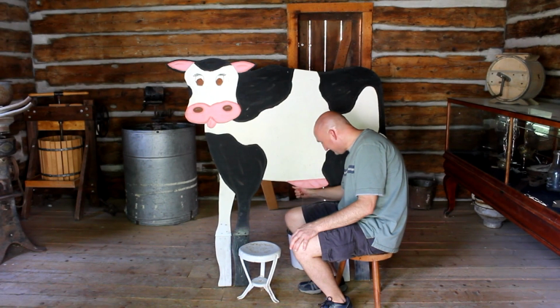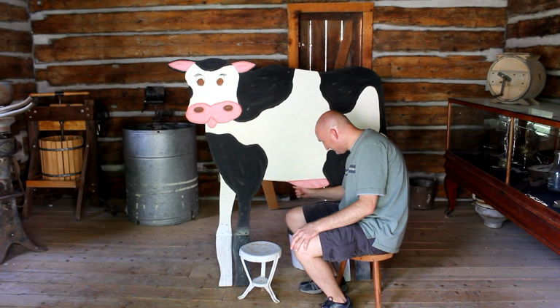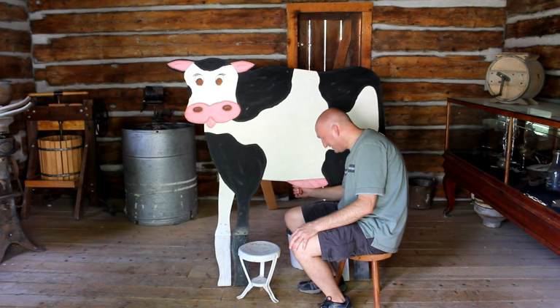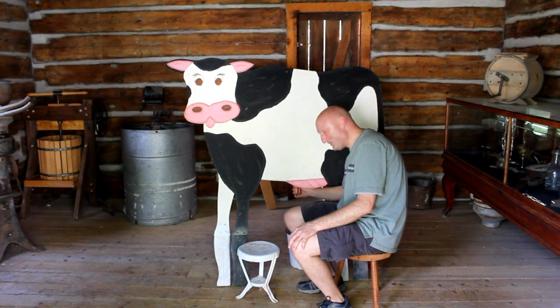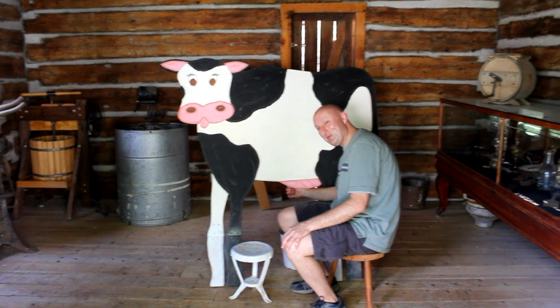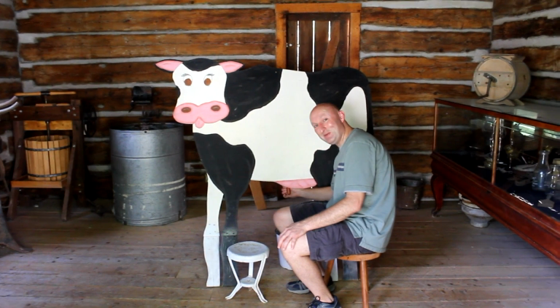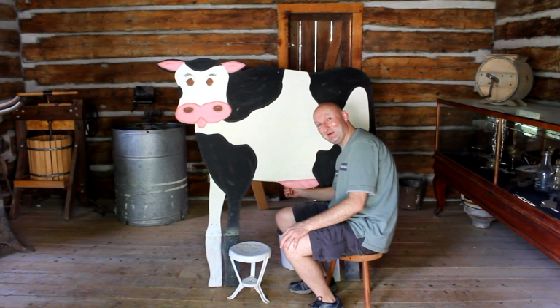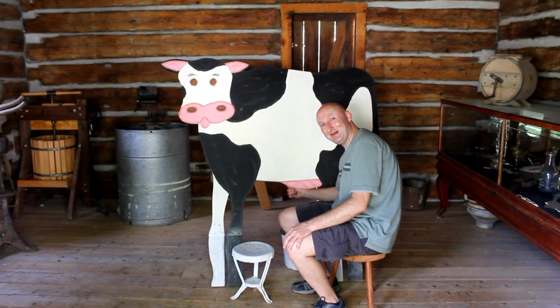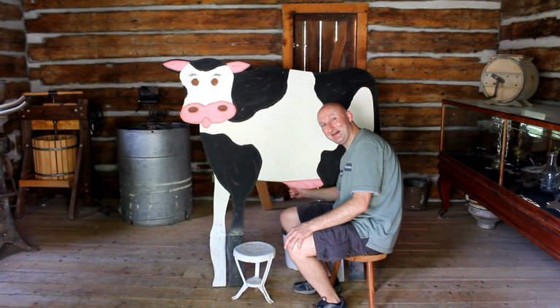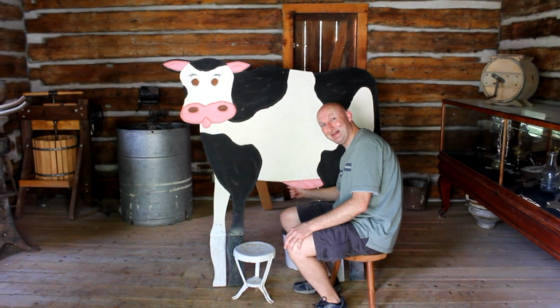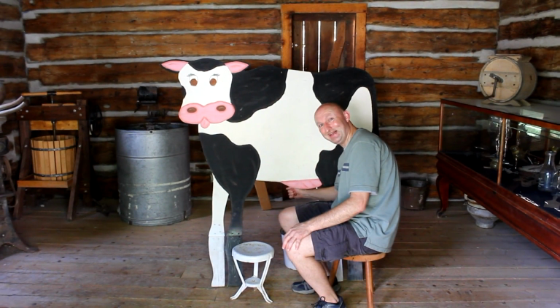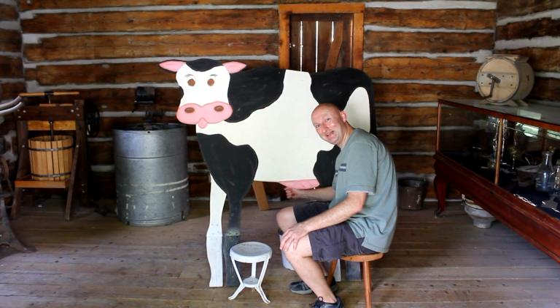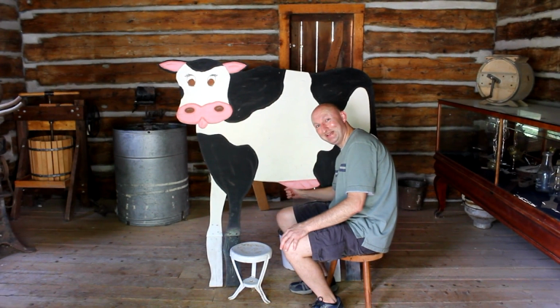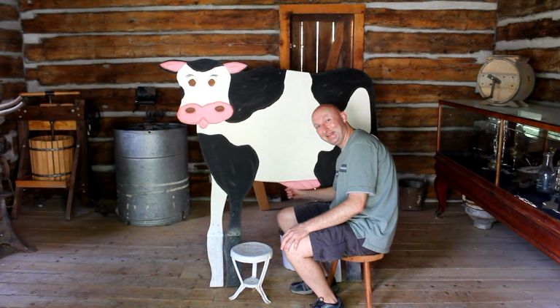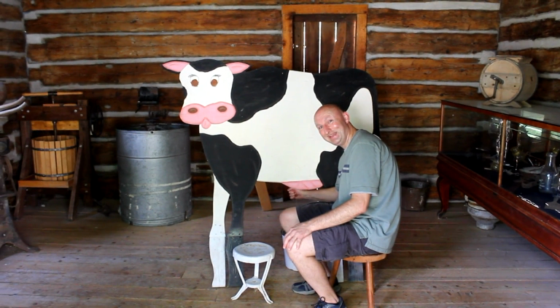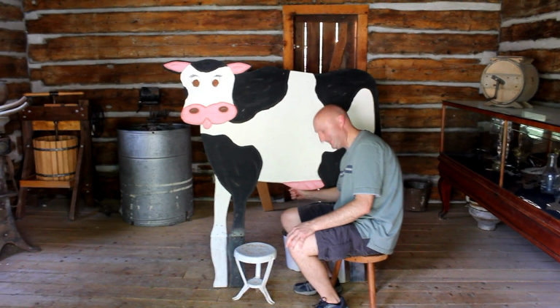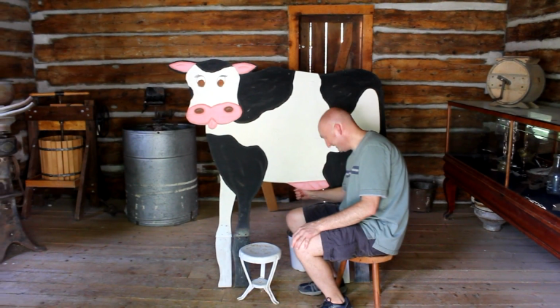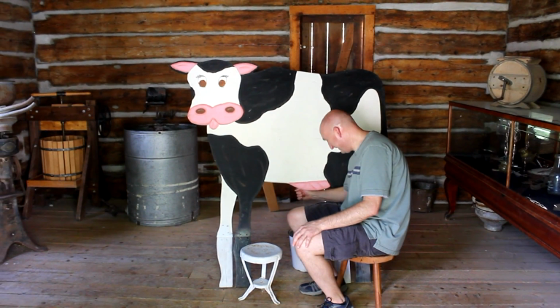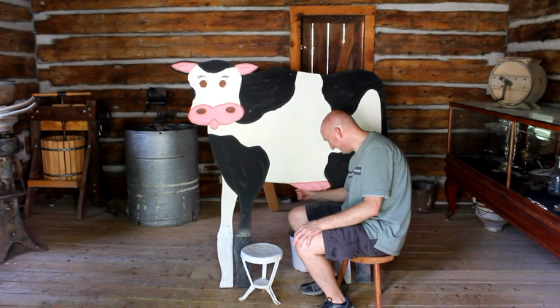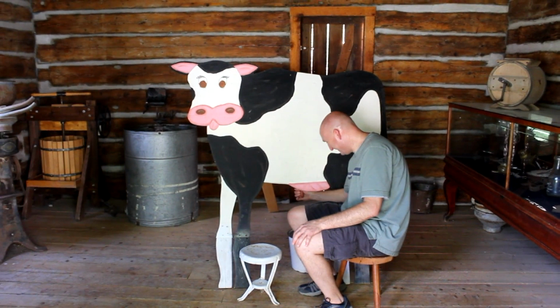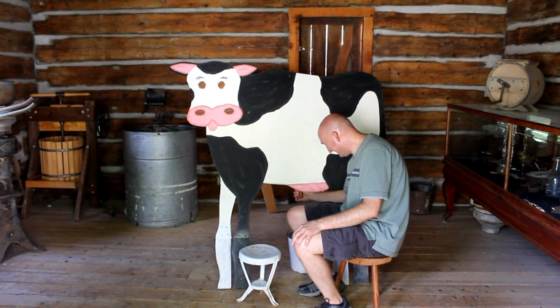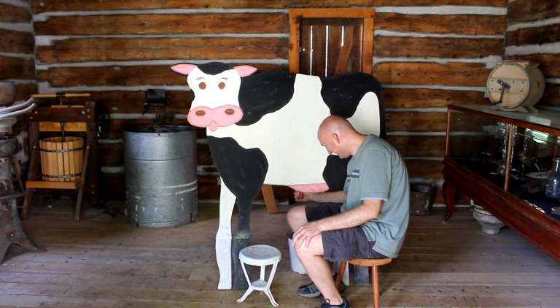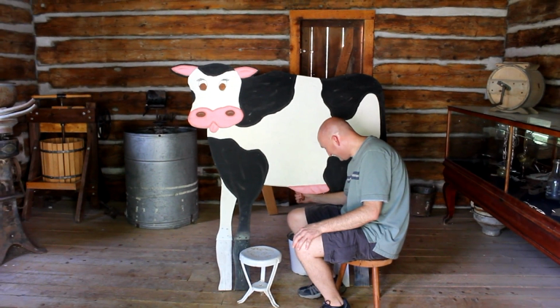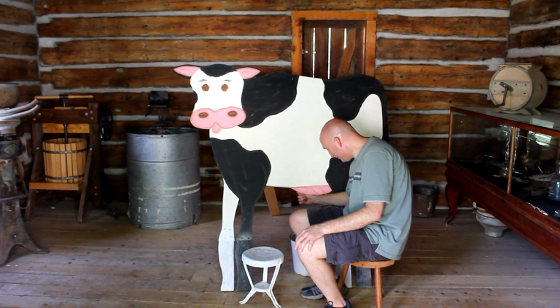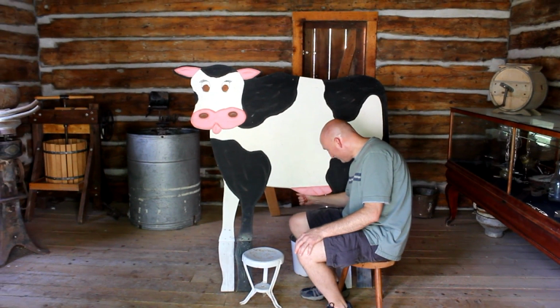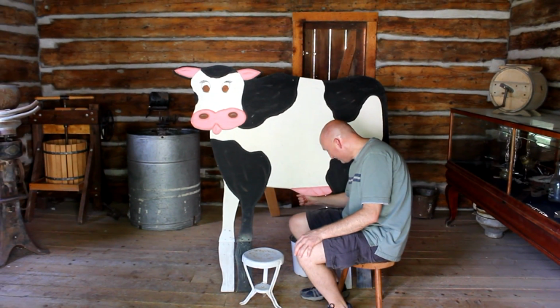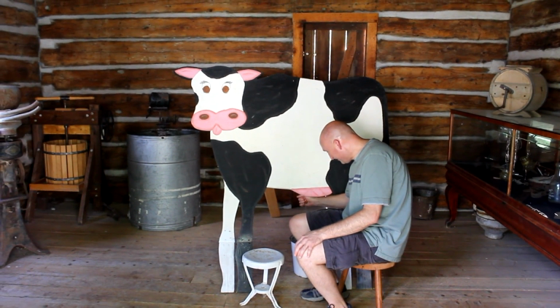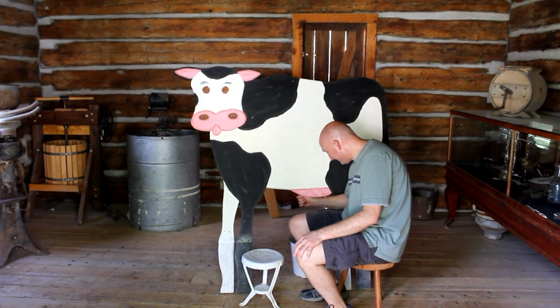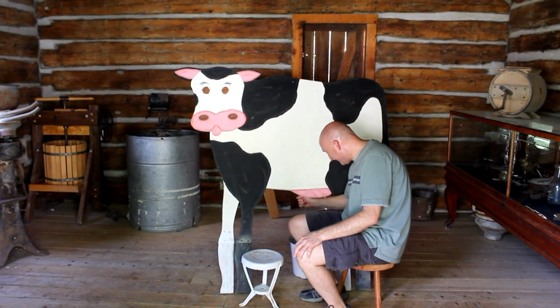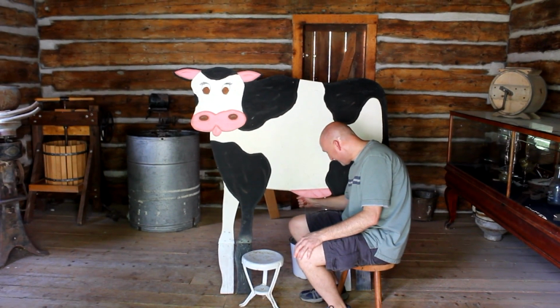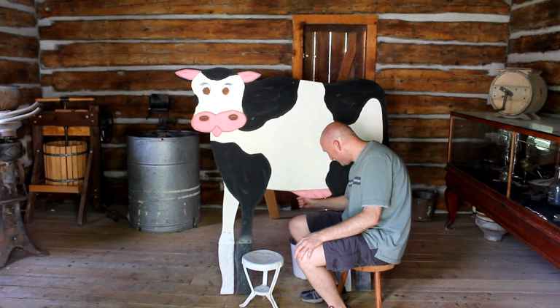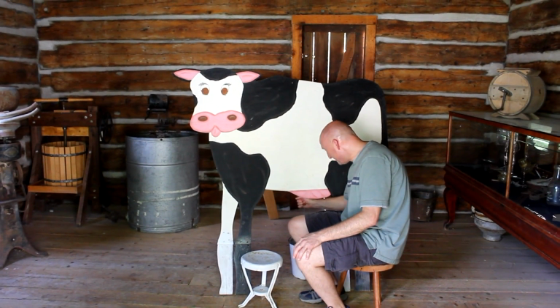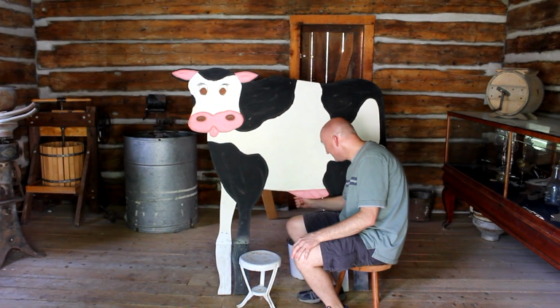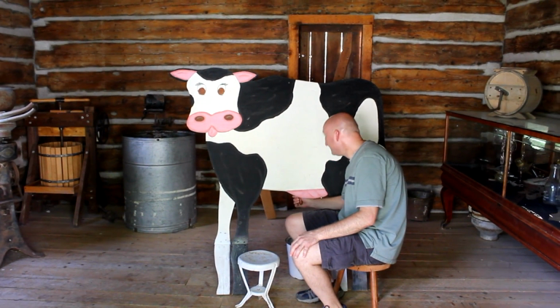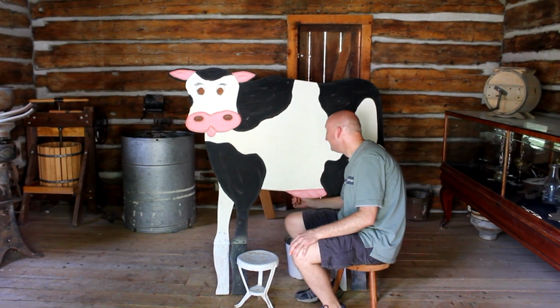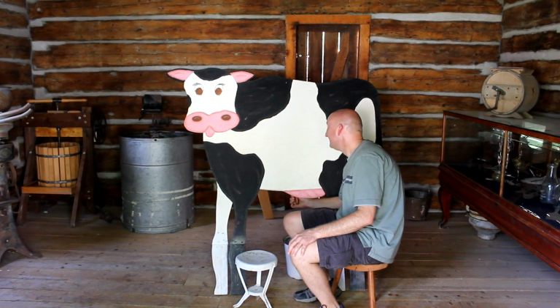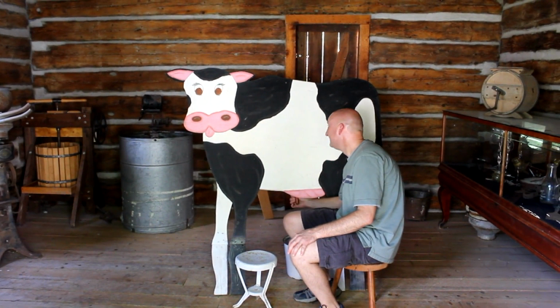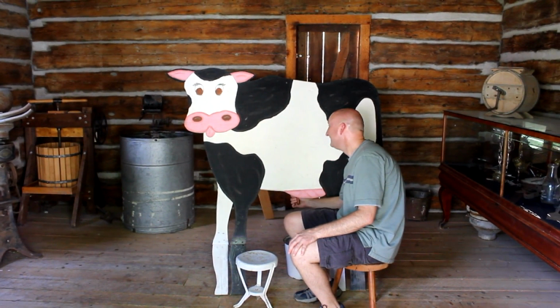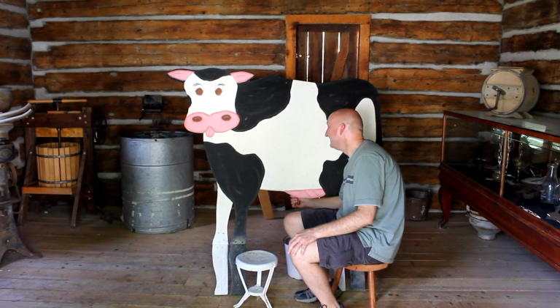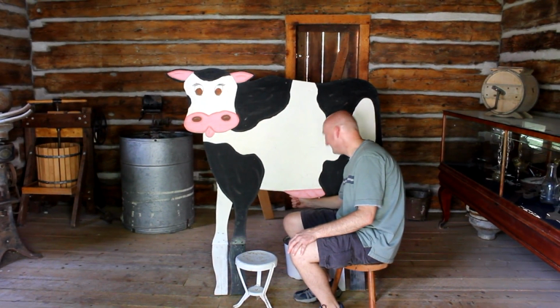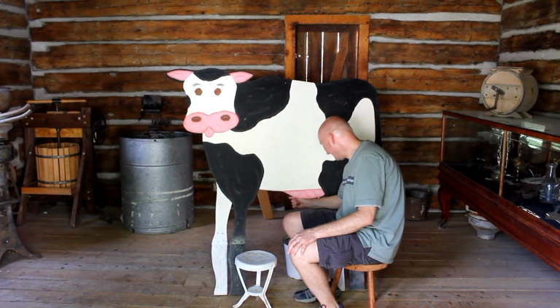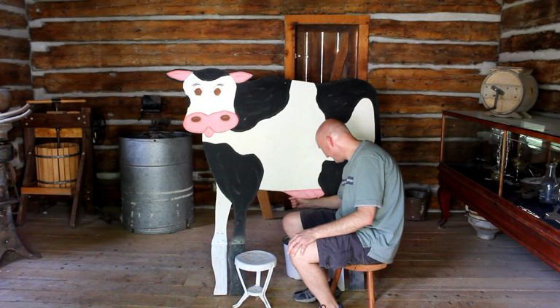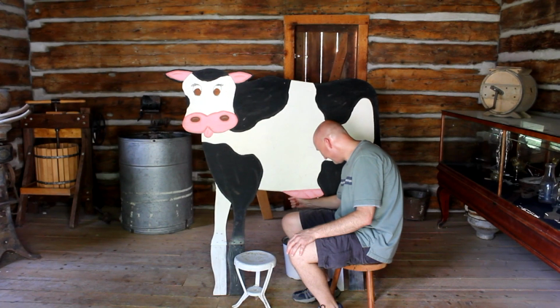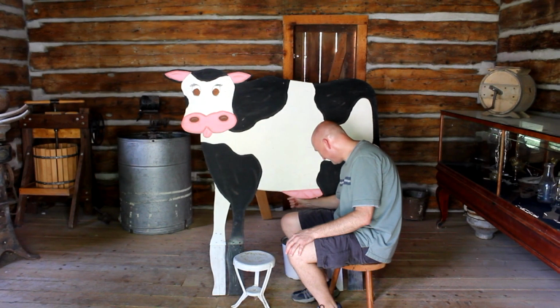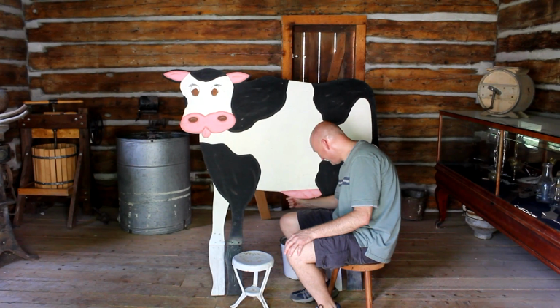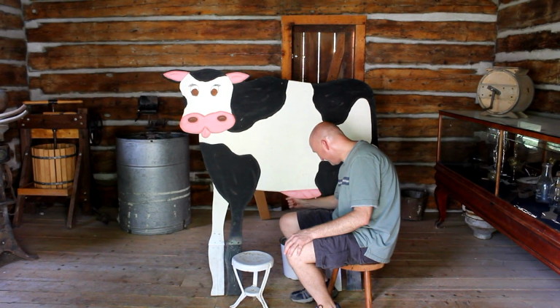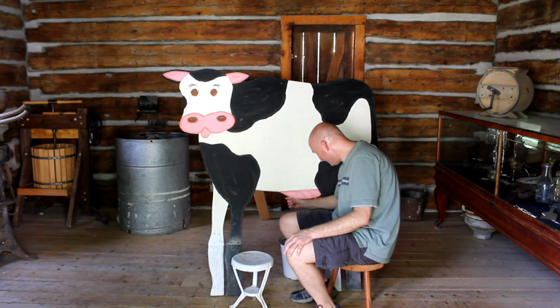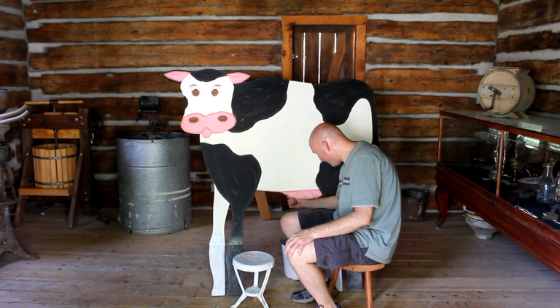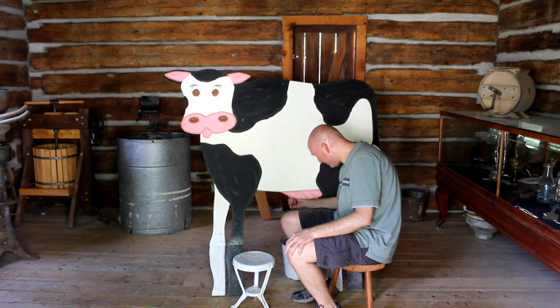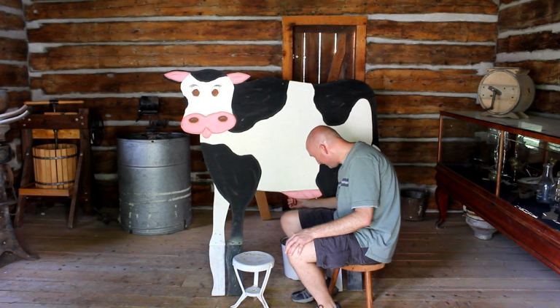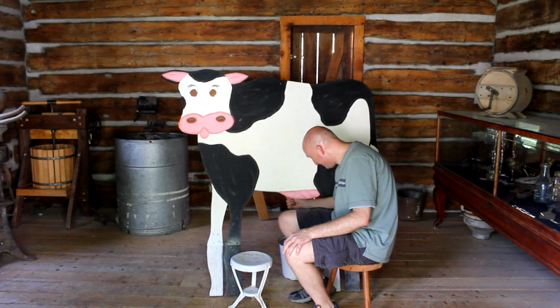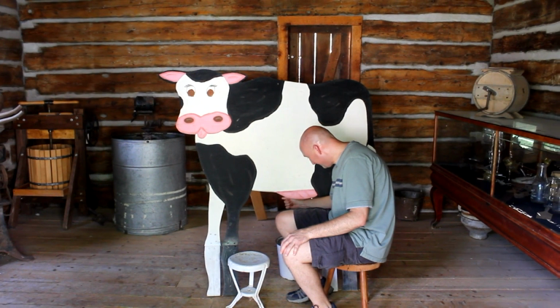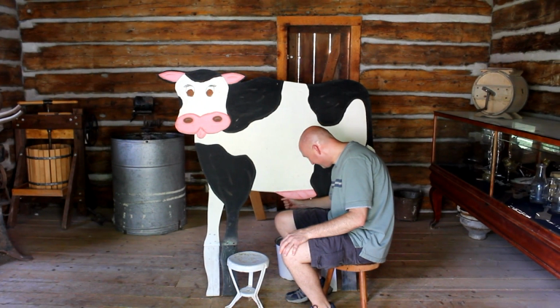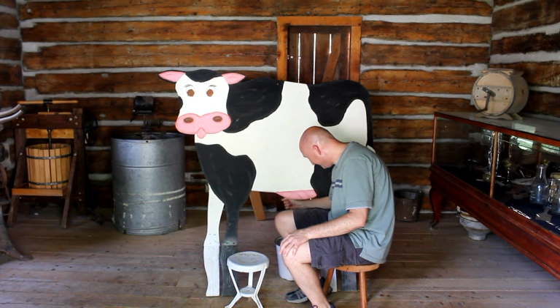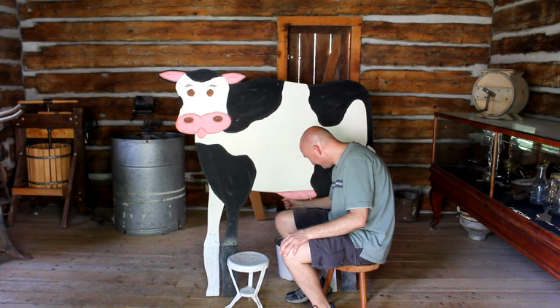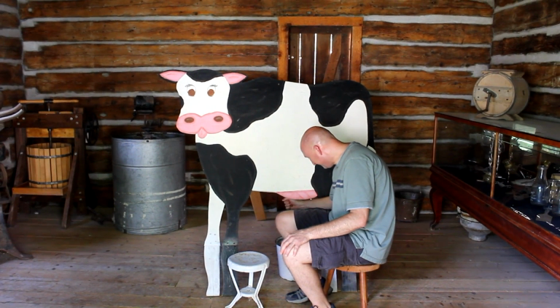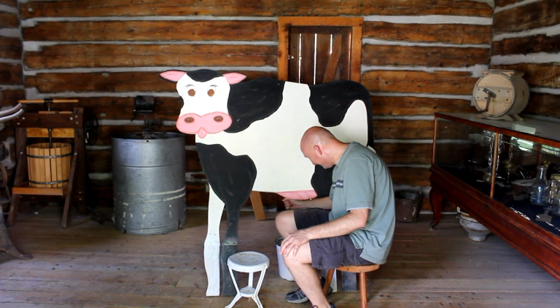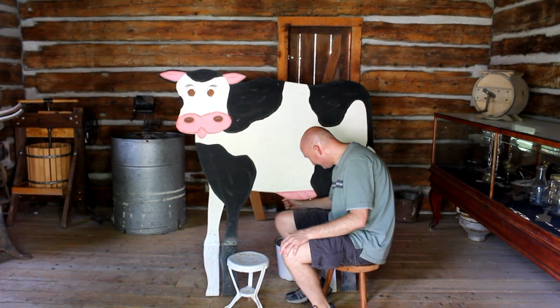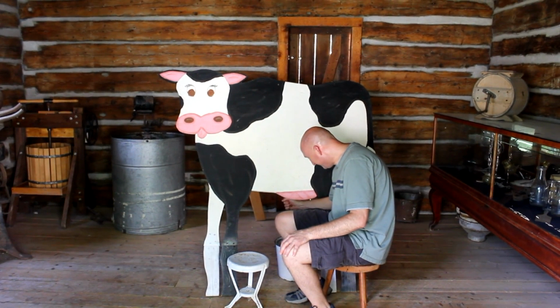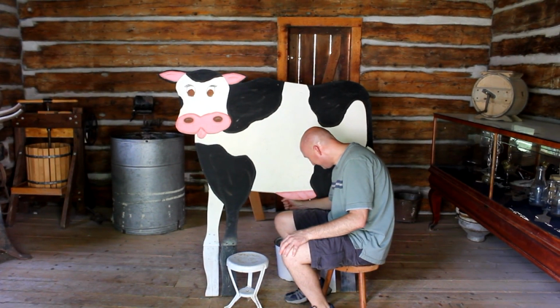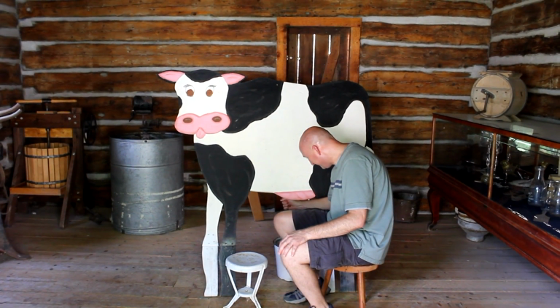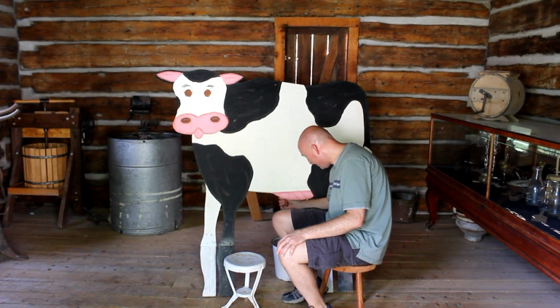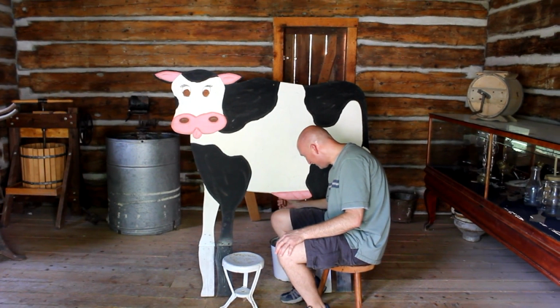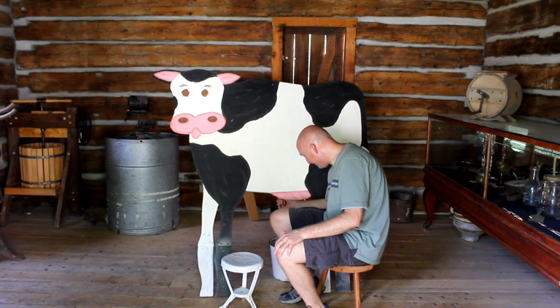Wow, look — it makes you feel like you're really milking a cow. What's coming out of it? Just water.